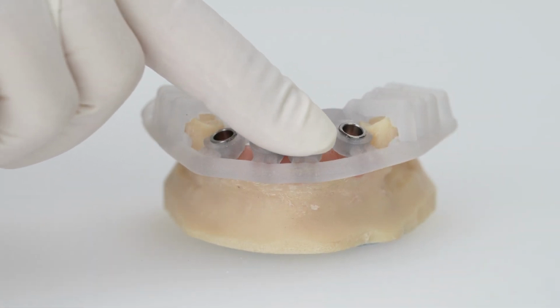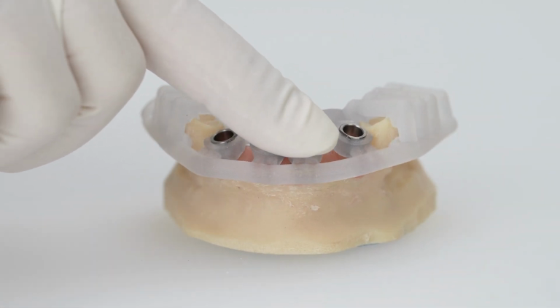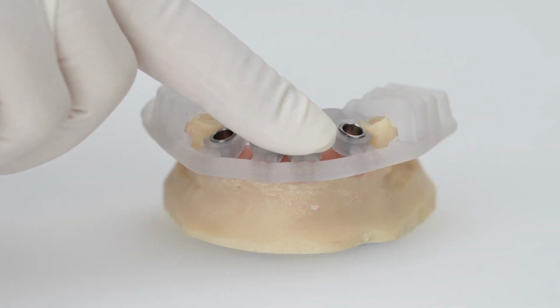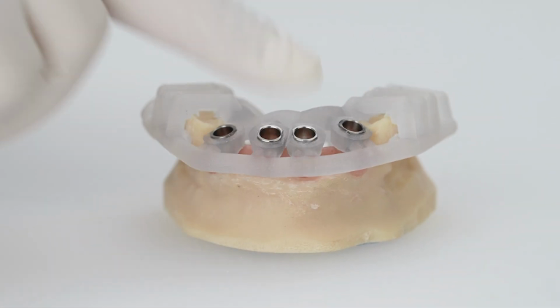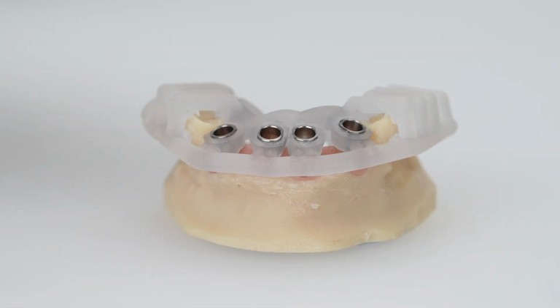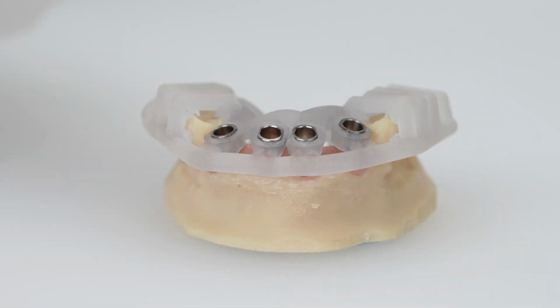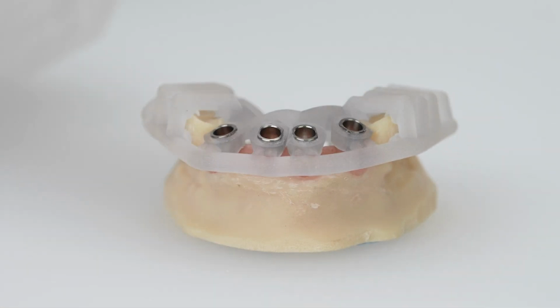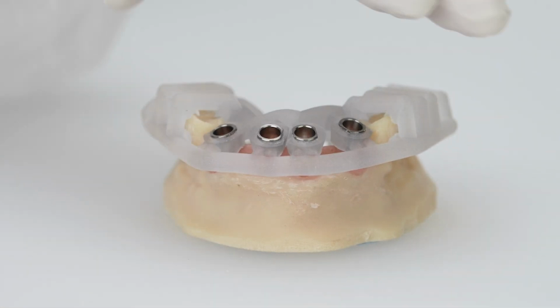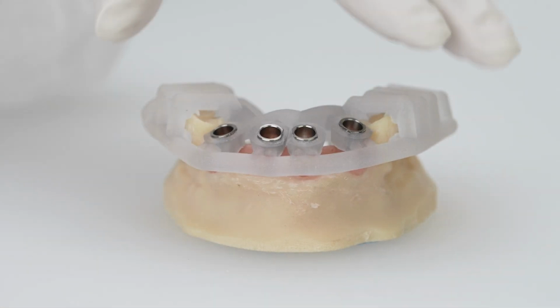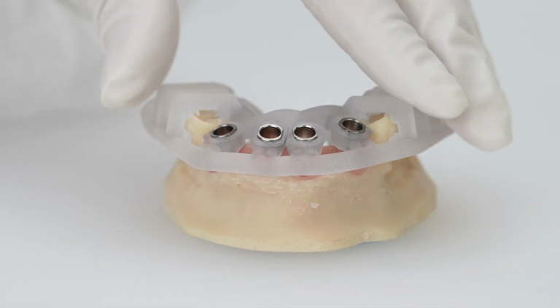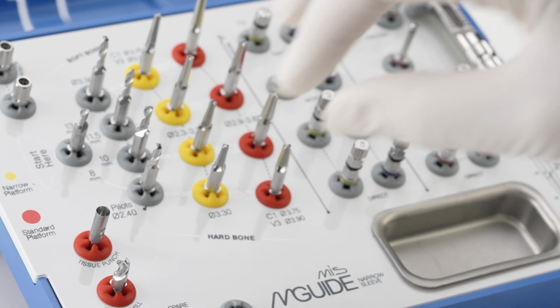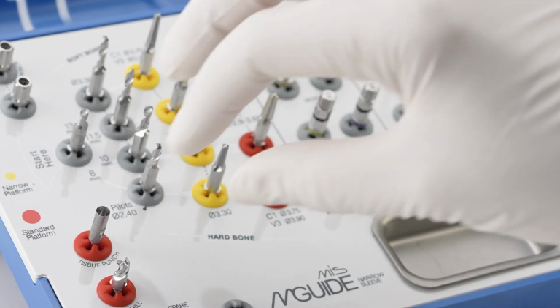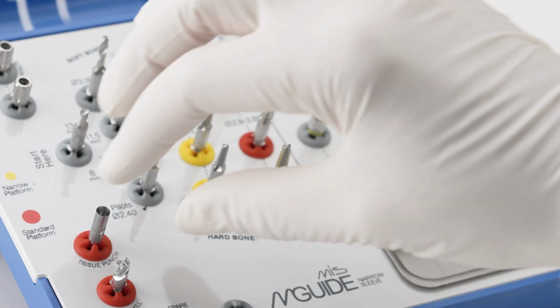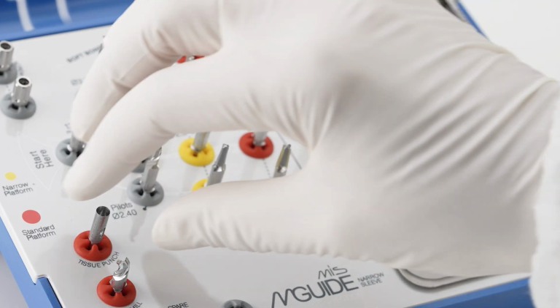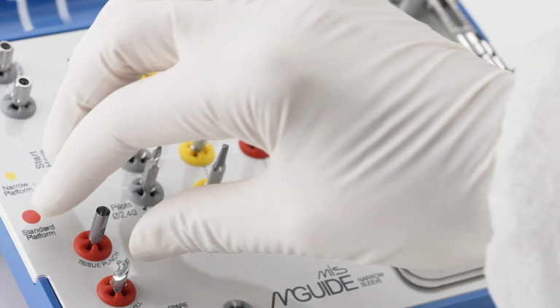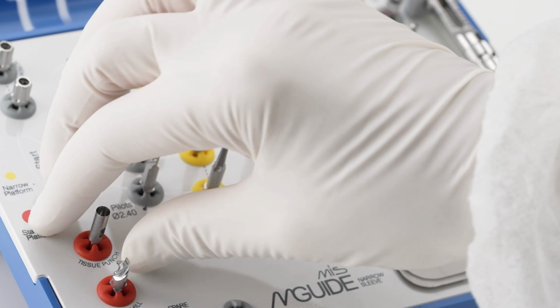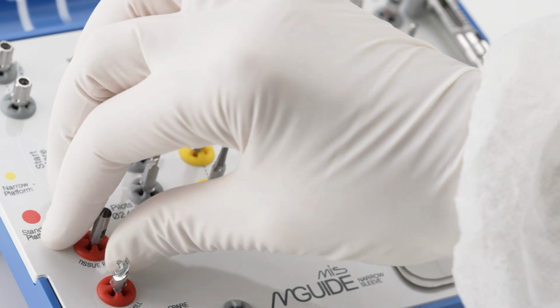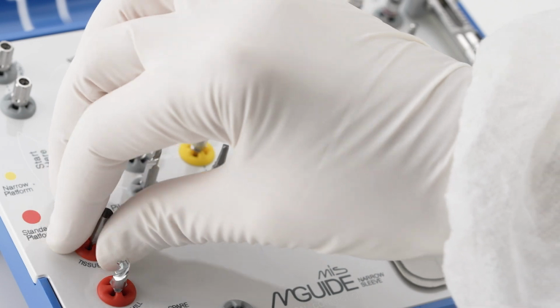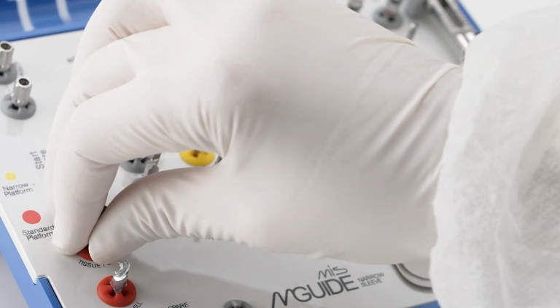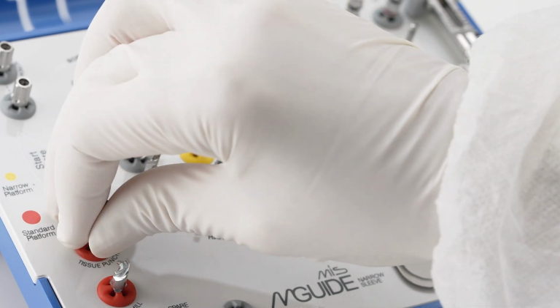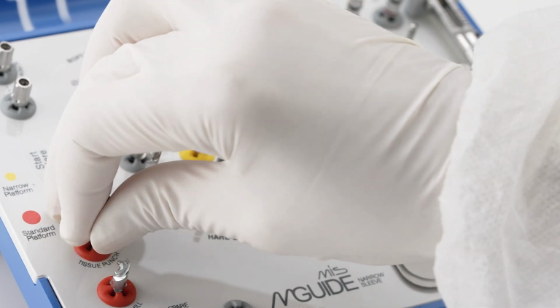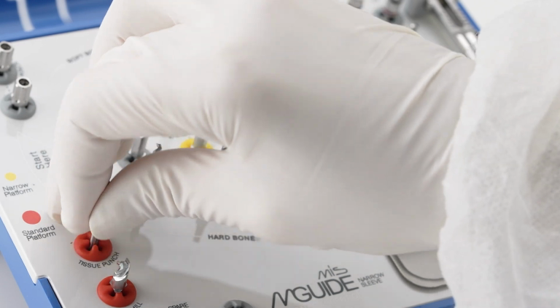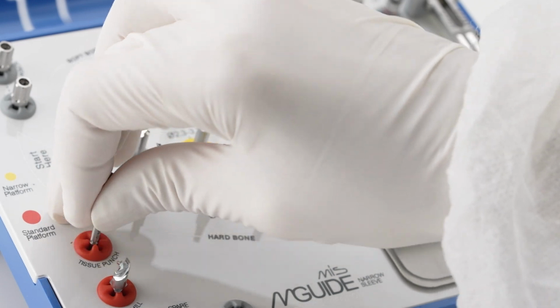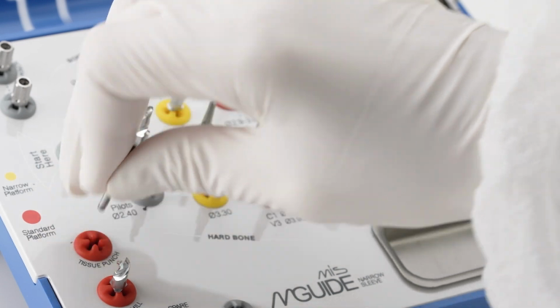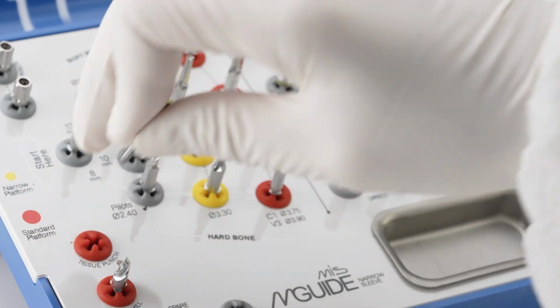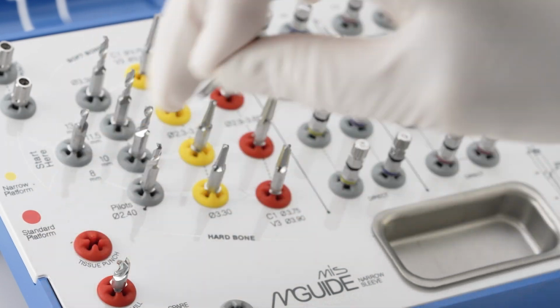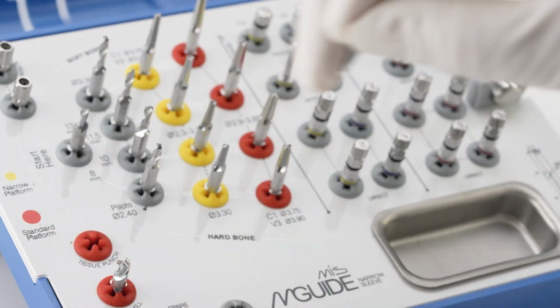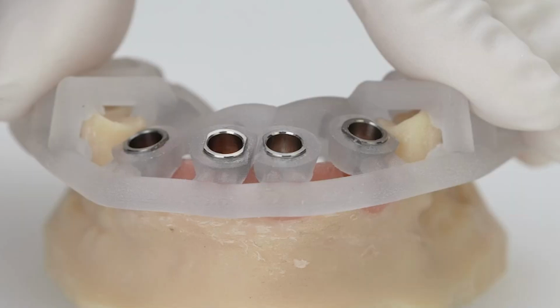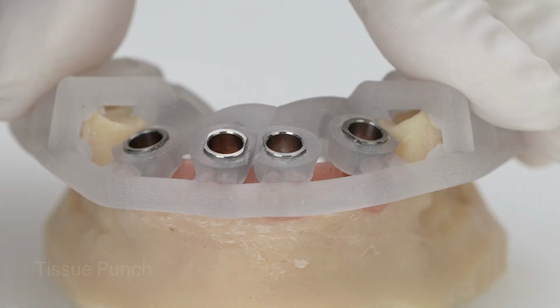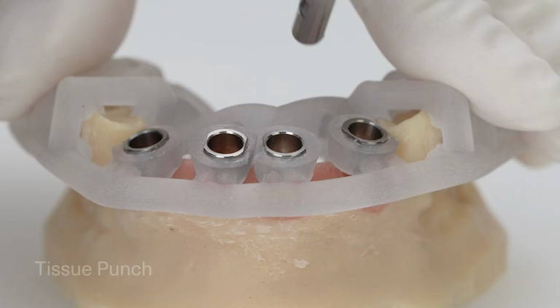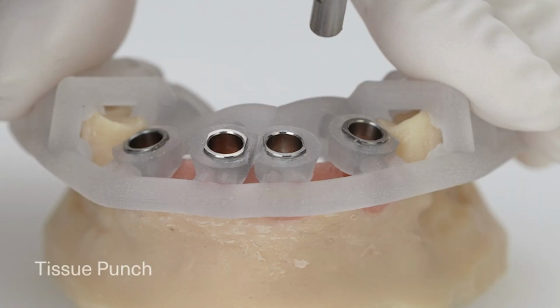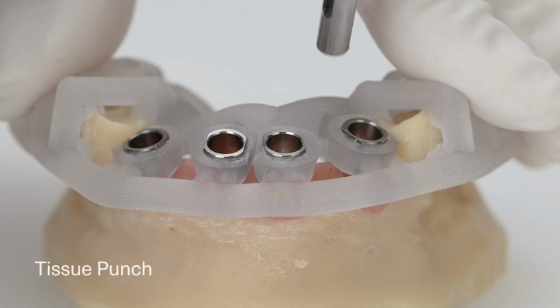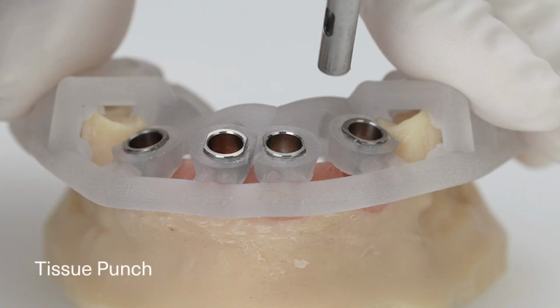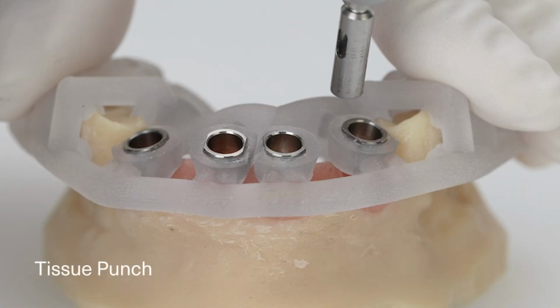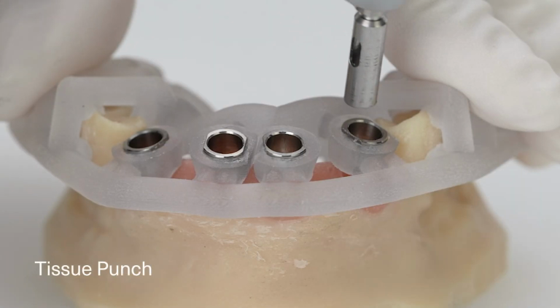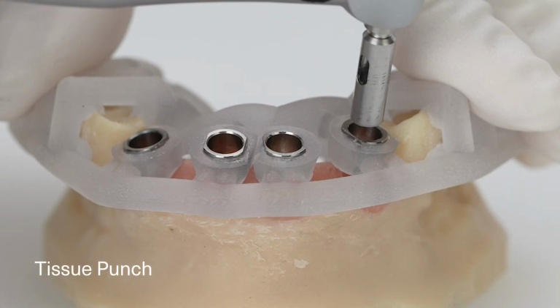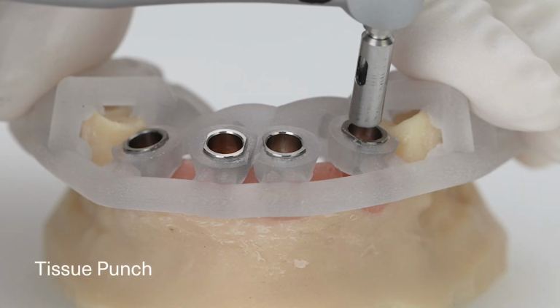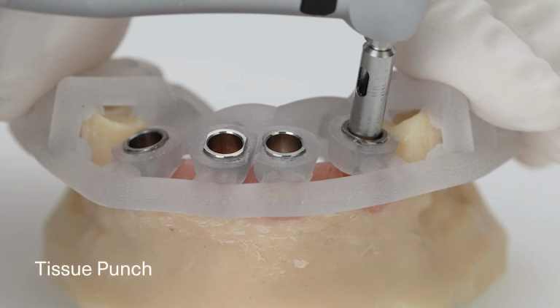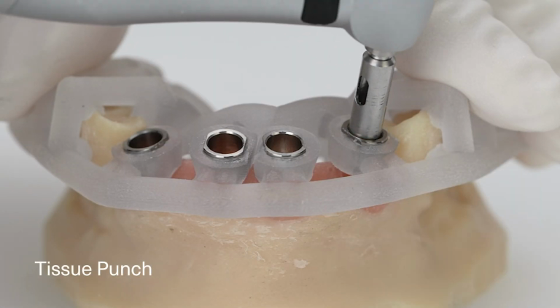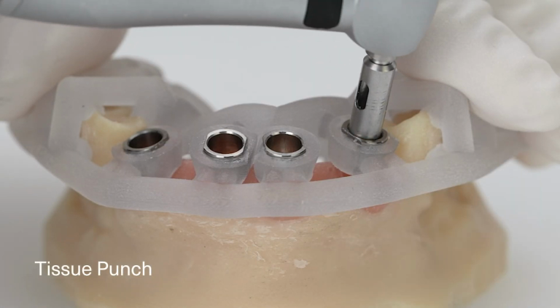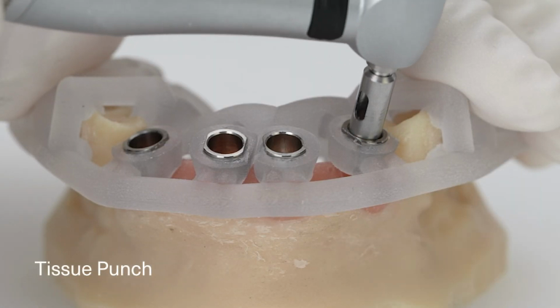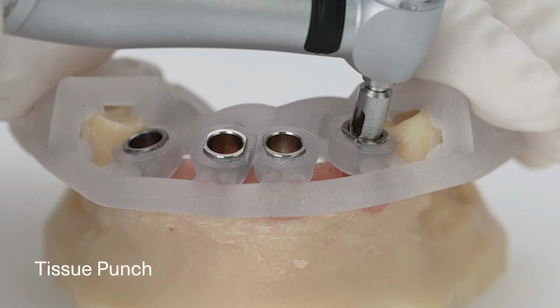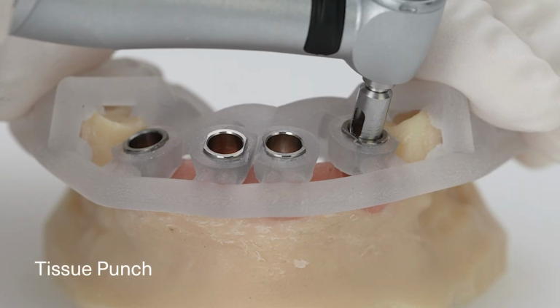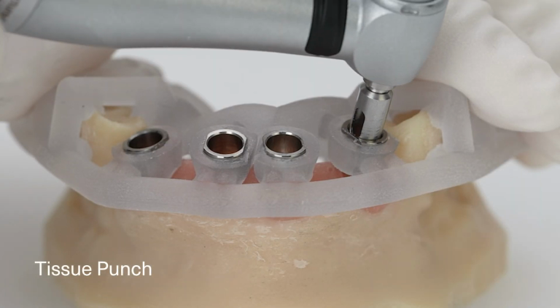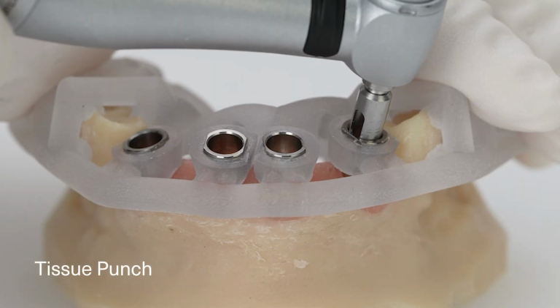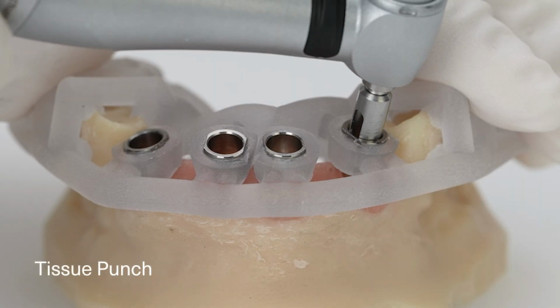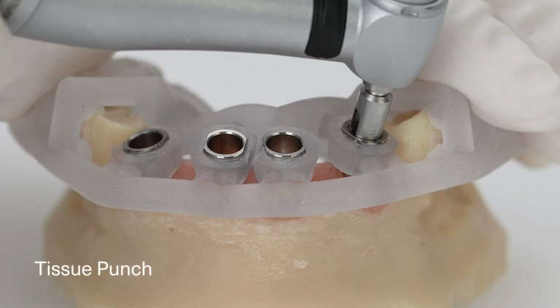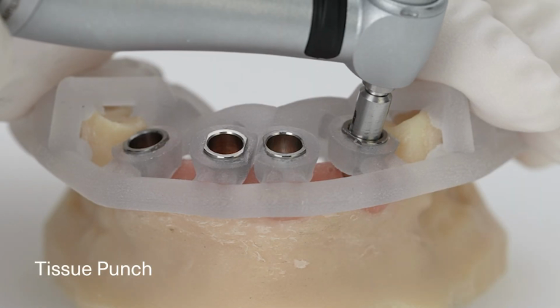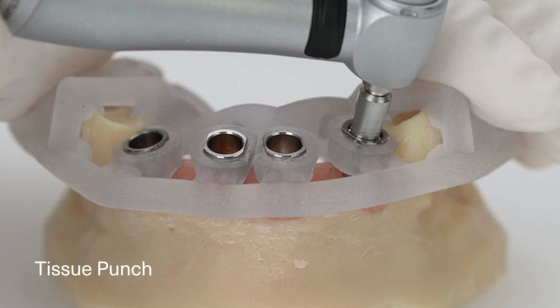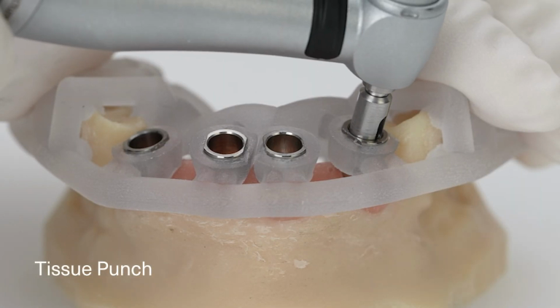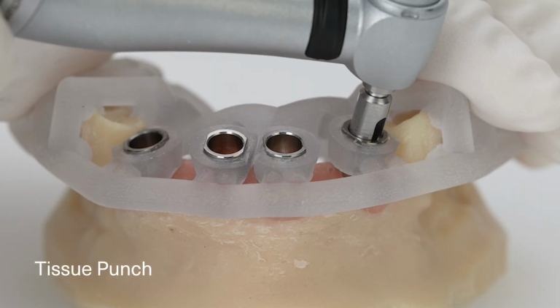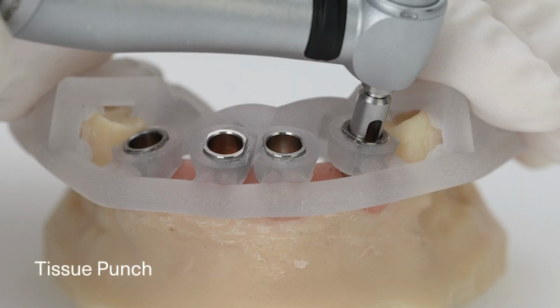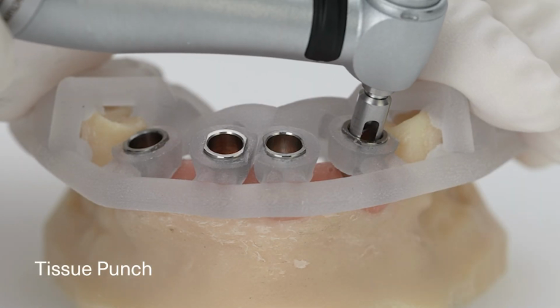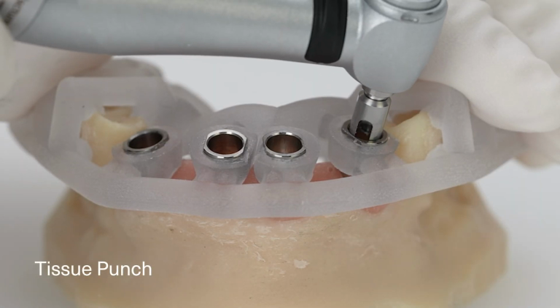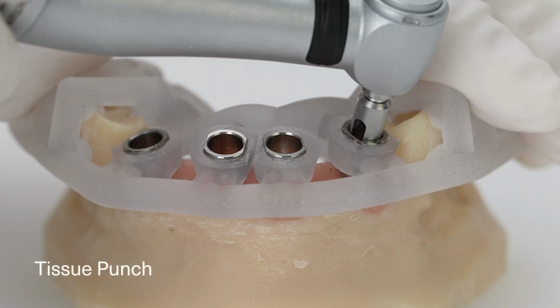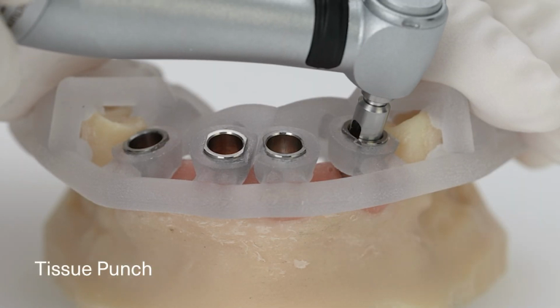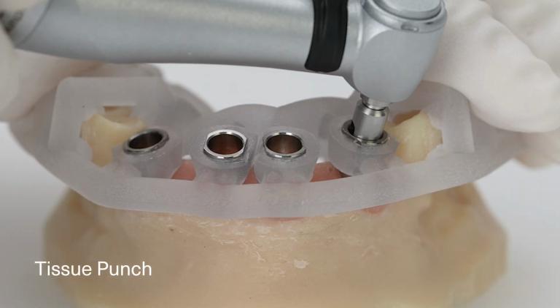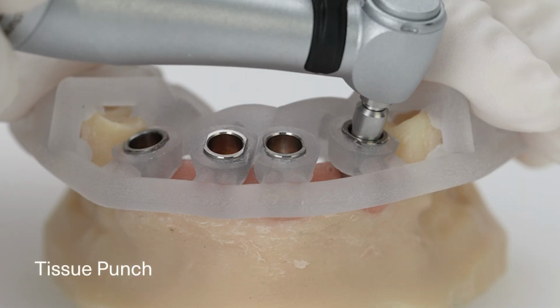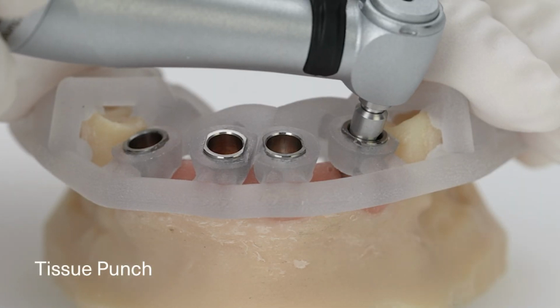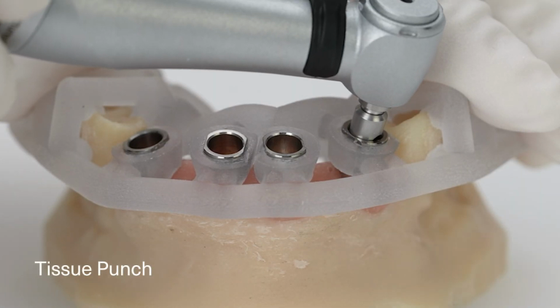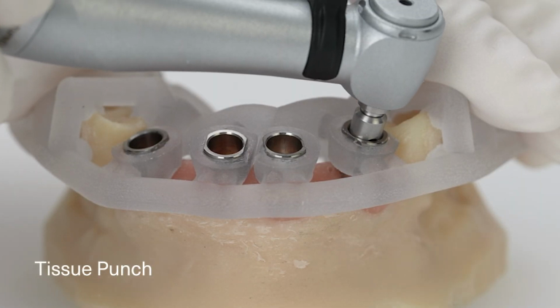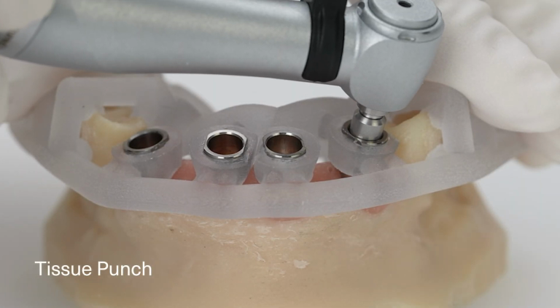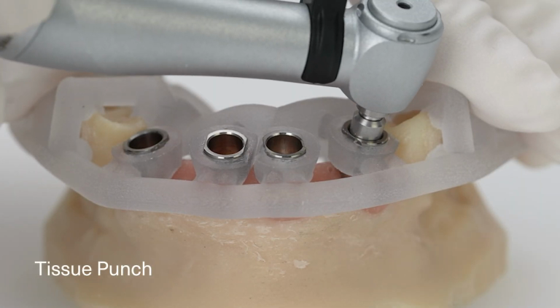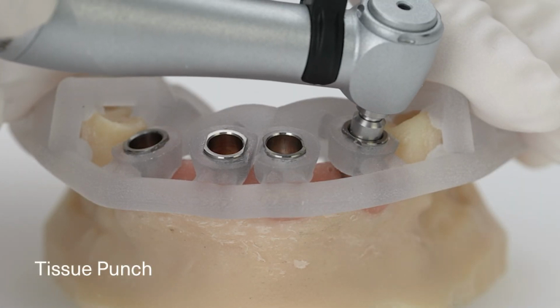In a flapless procedure, prepare the site by punching the gingiva using the tissue punch from the surgical kit.